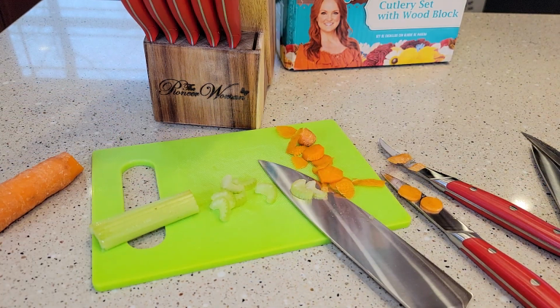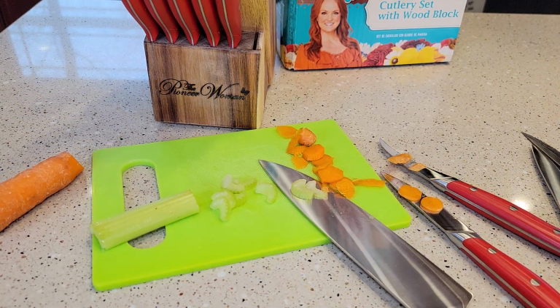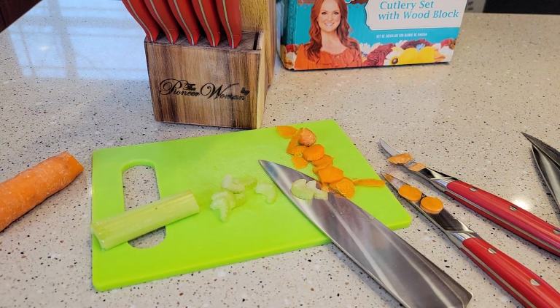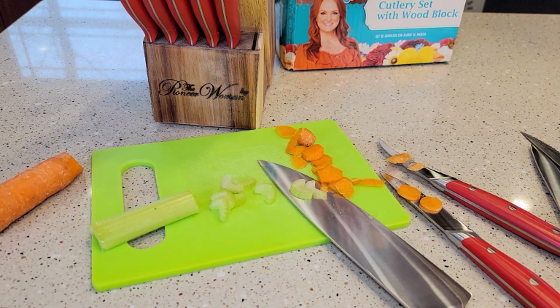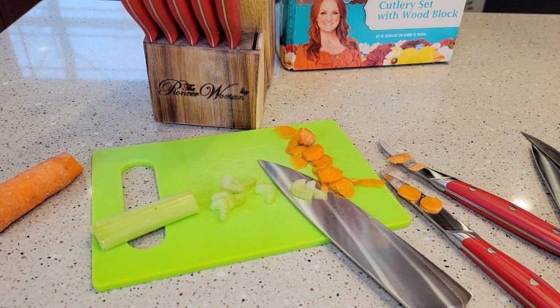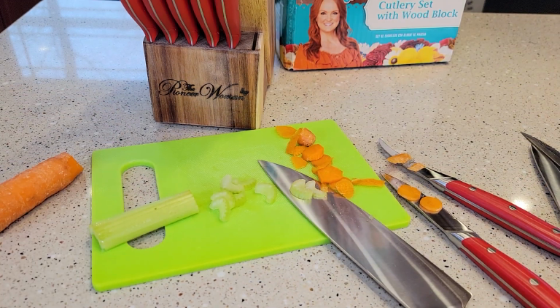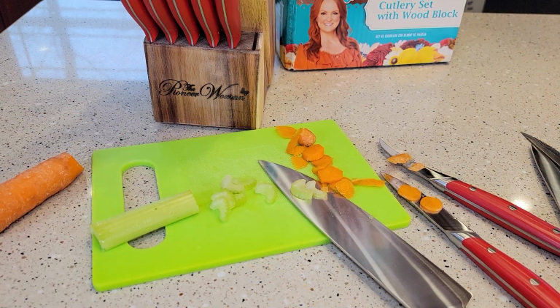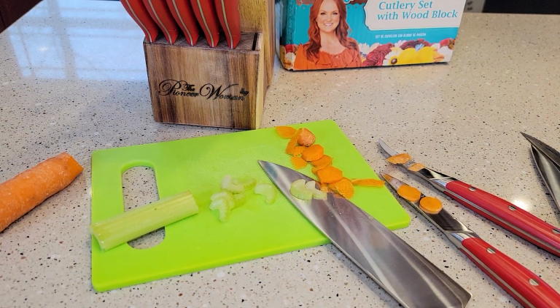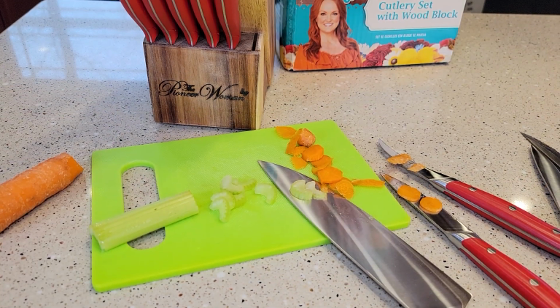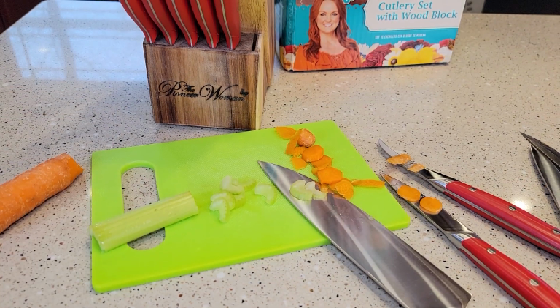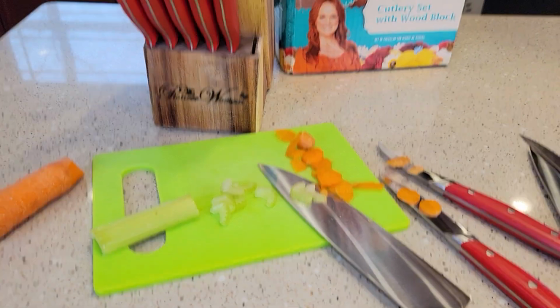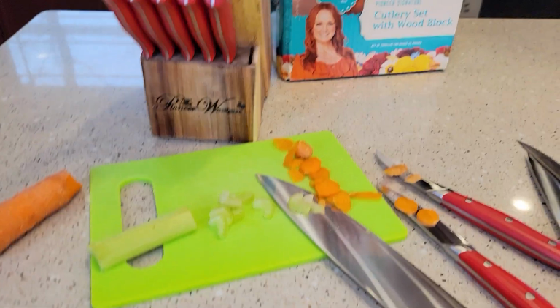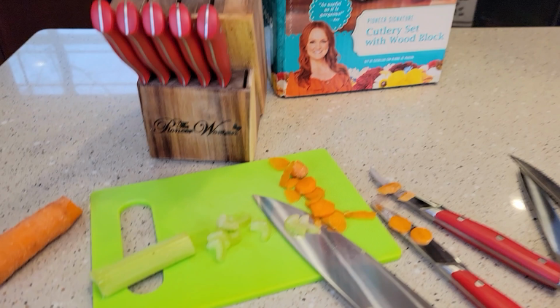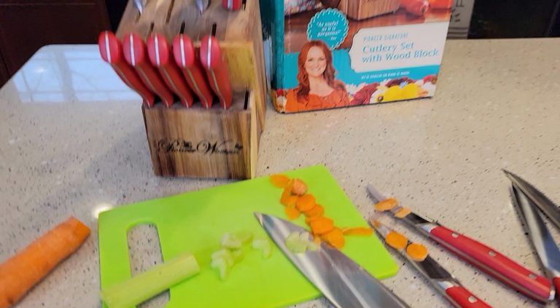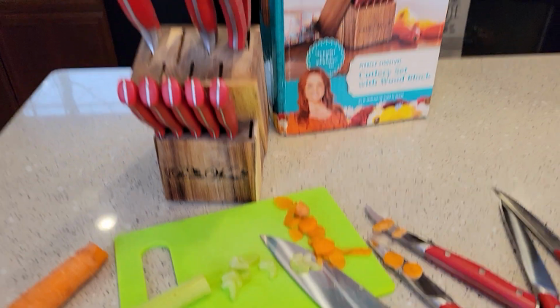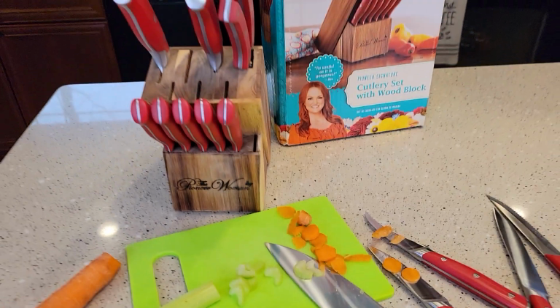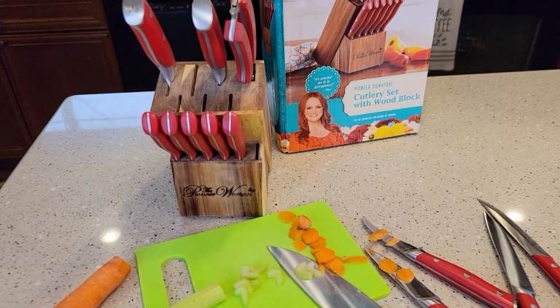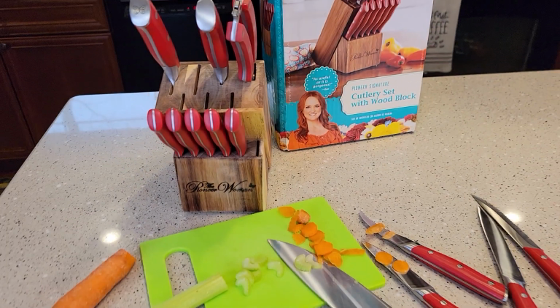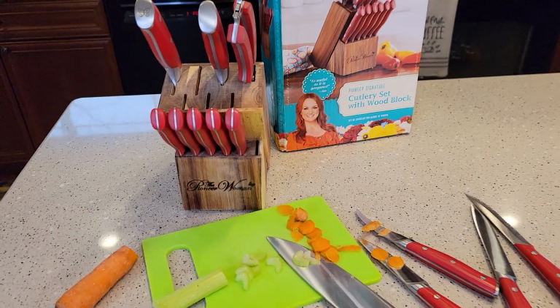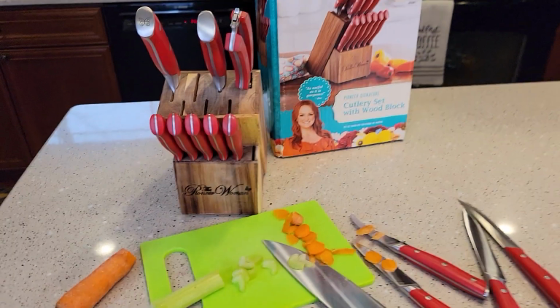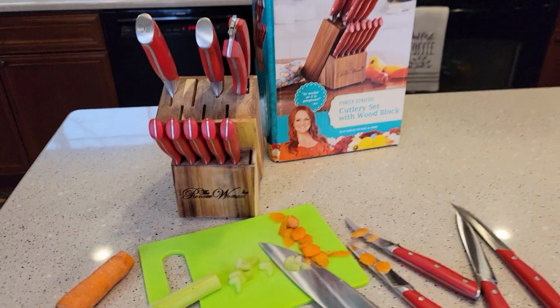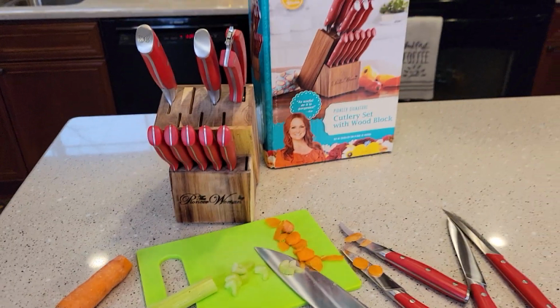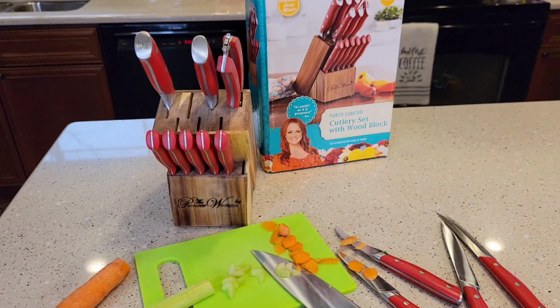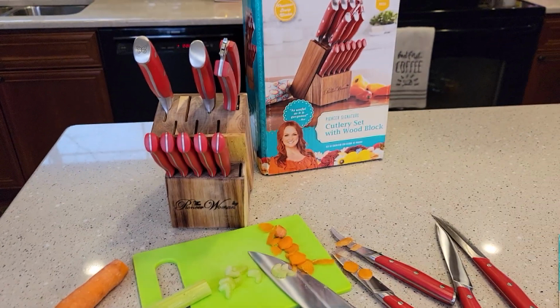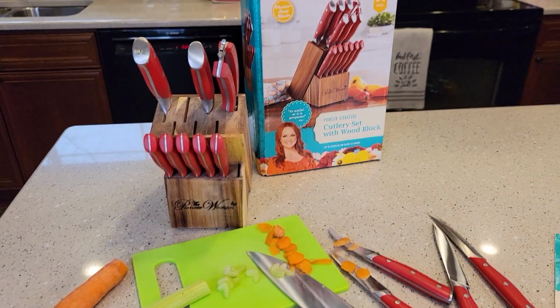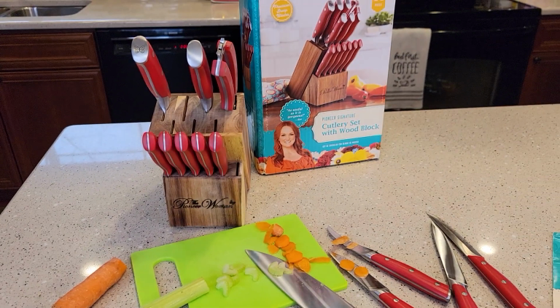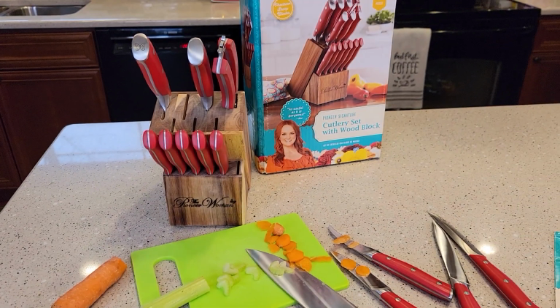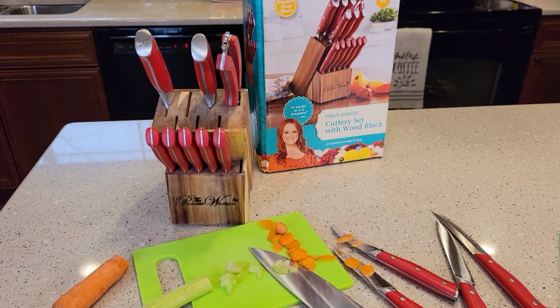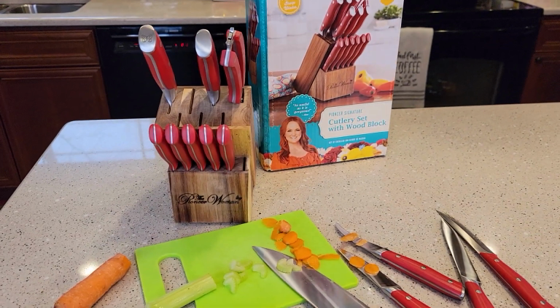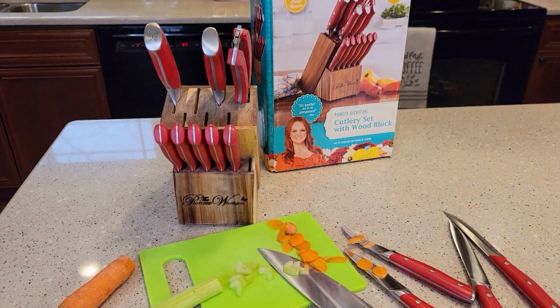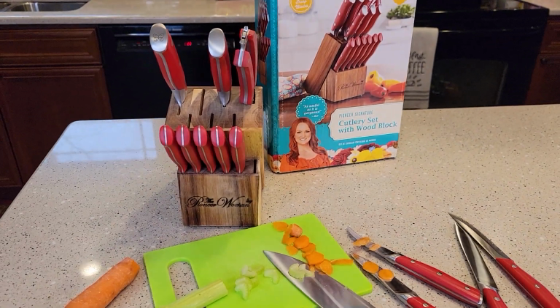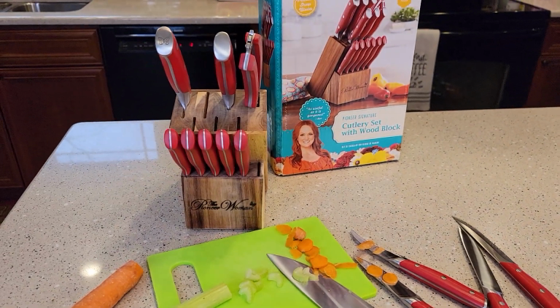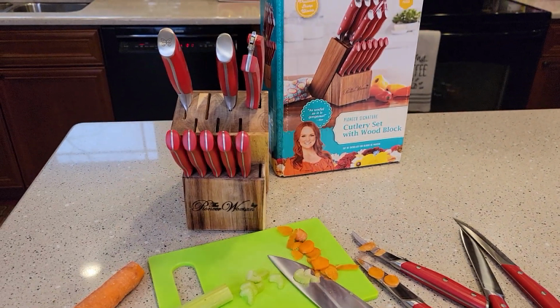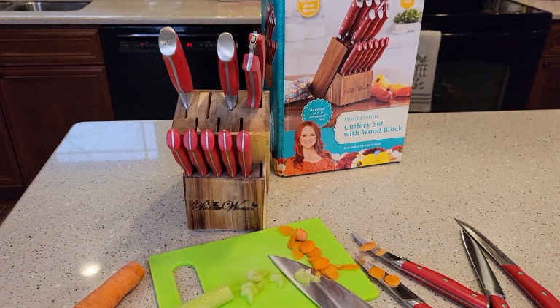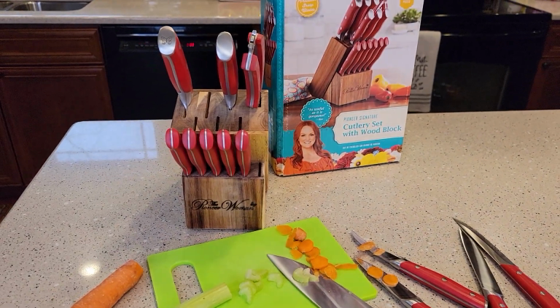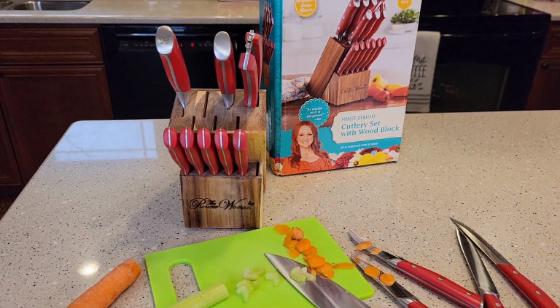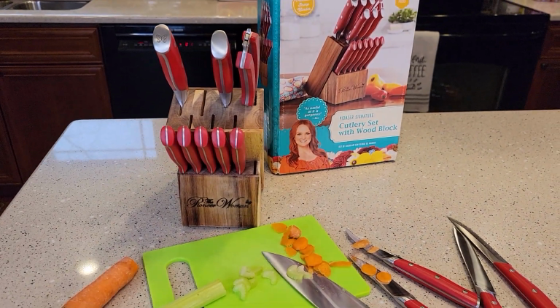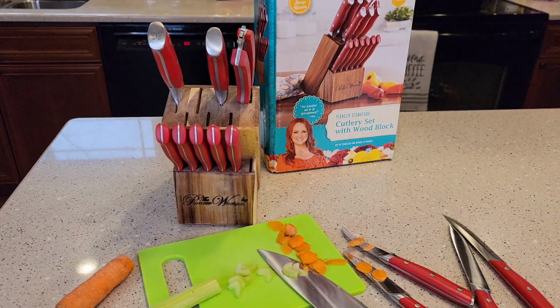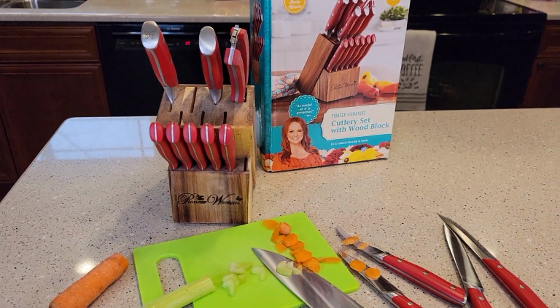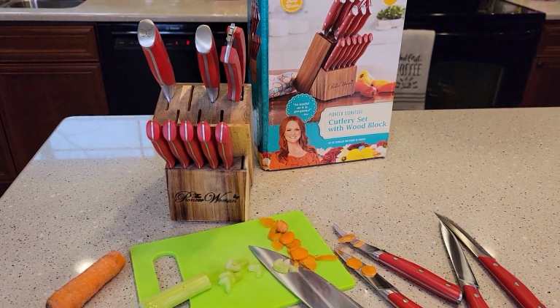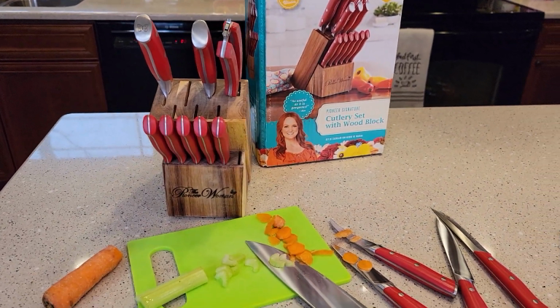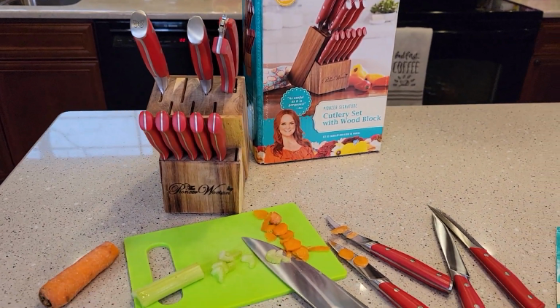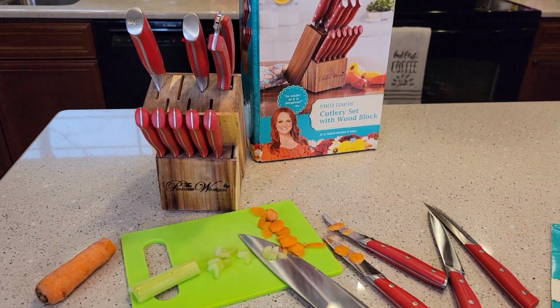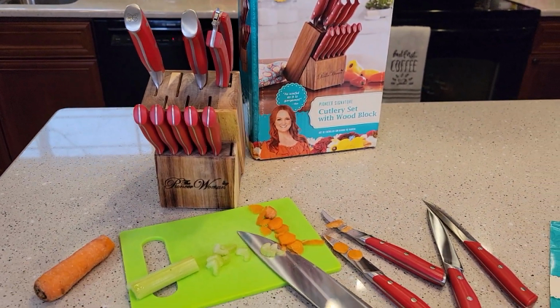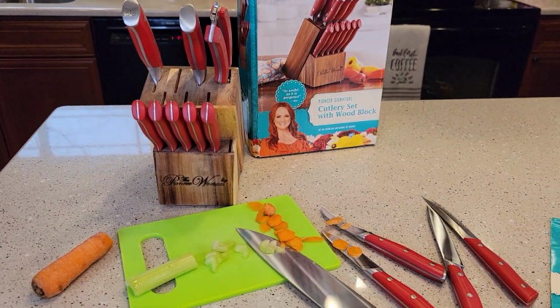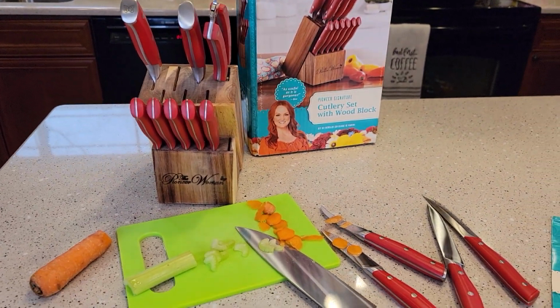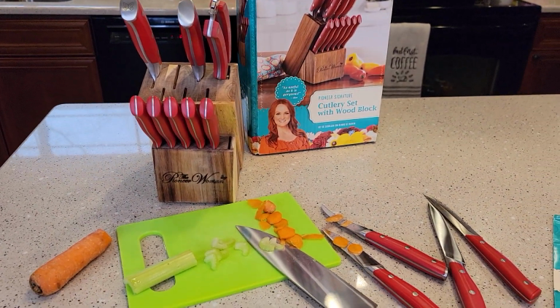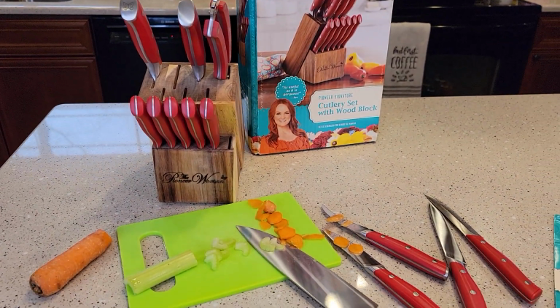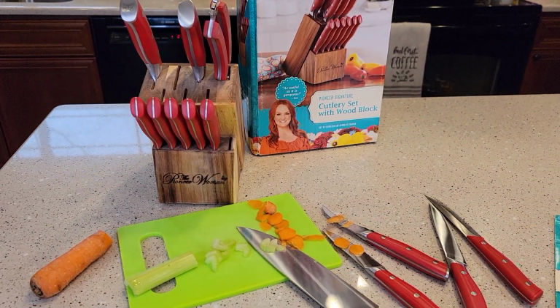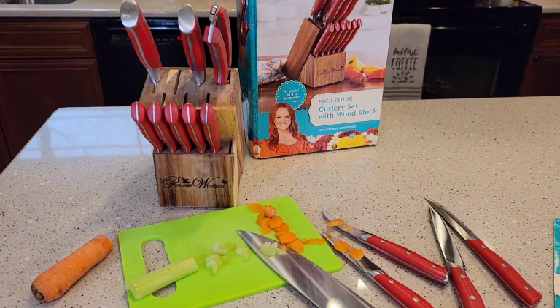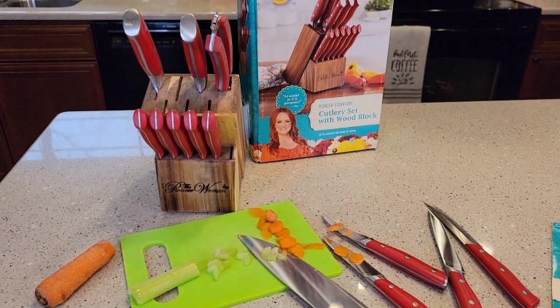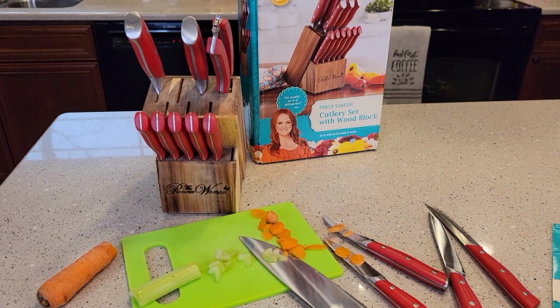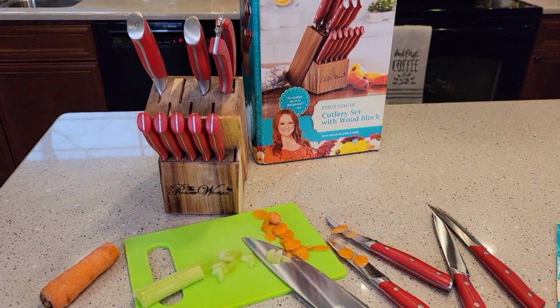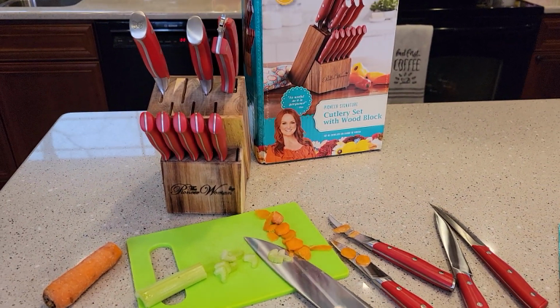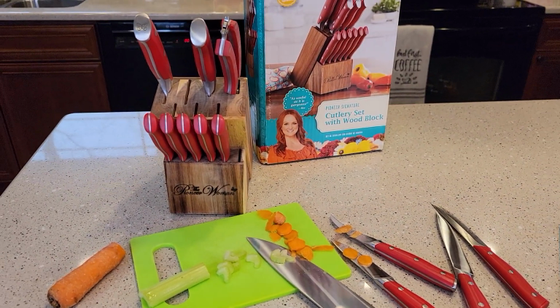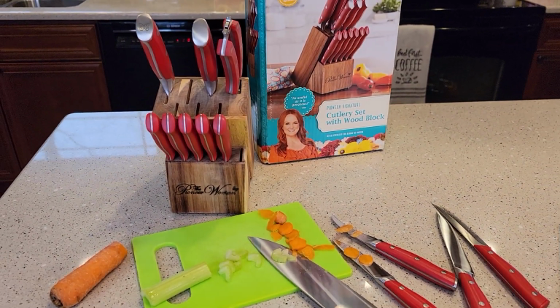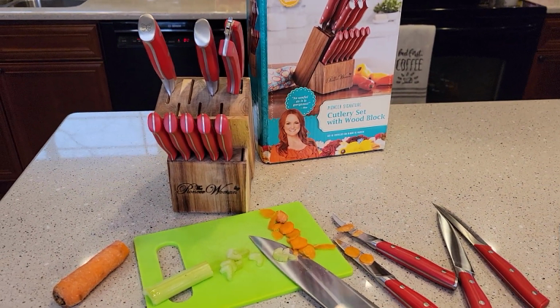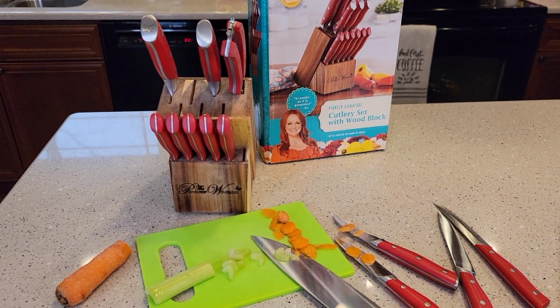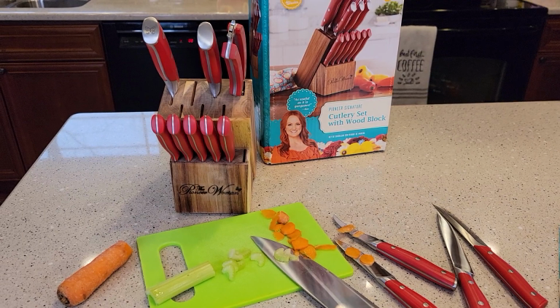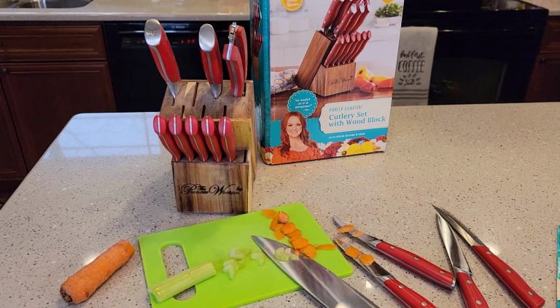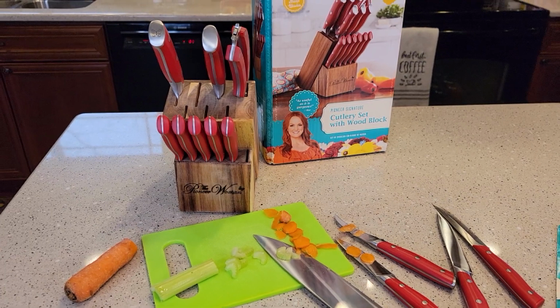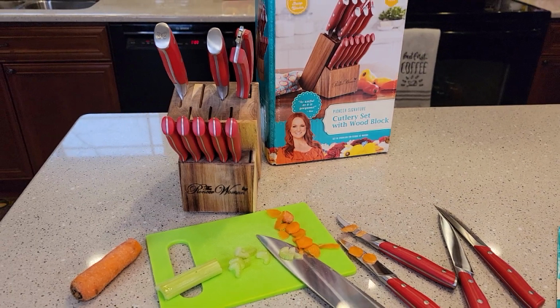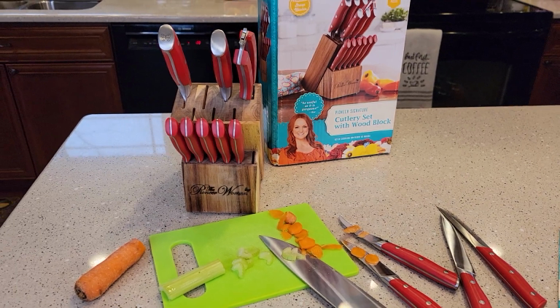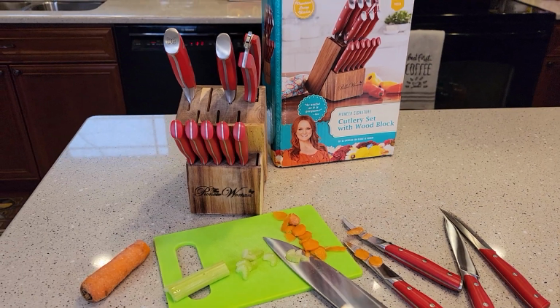So all in all, I do like the looks of this. I like that it's colored — I think it'll go with our kitchen very well. Thanks everybody for watching.